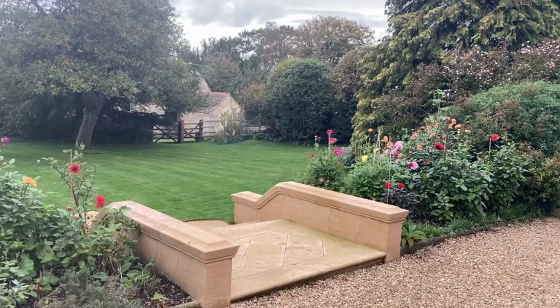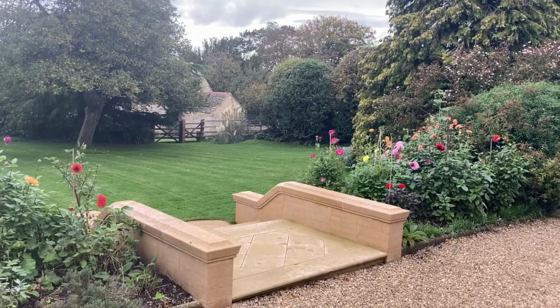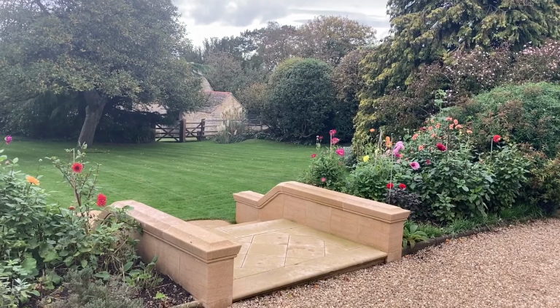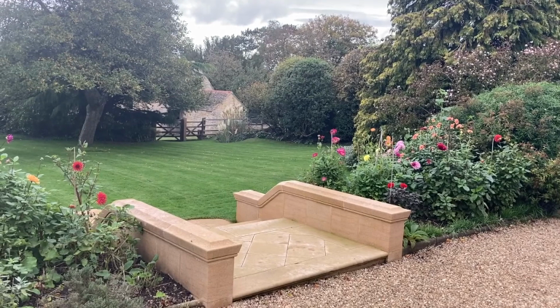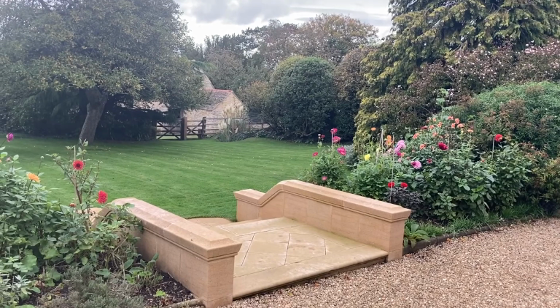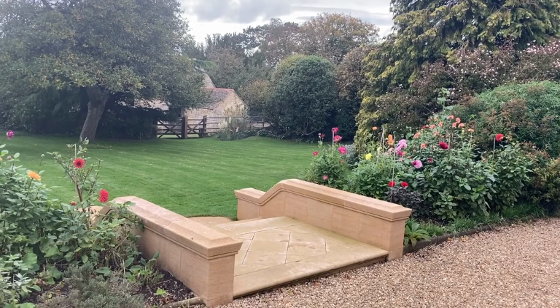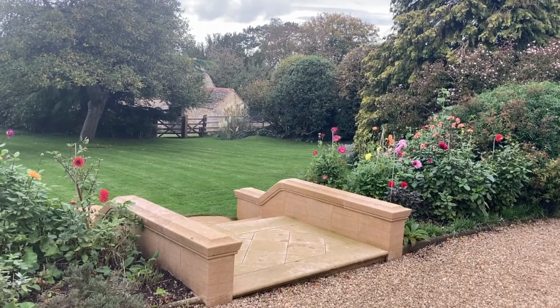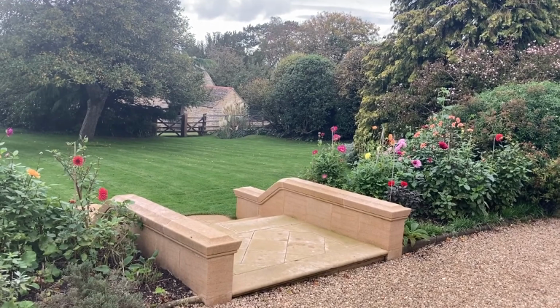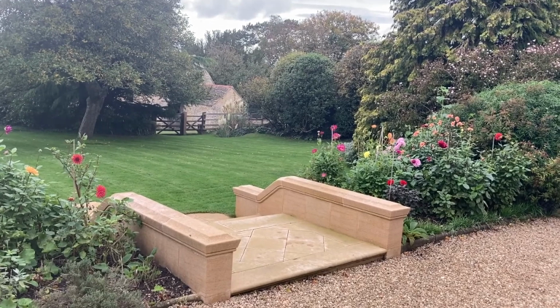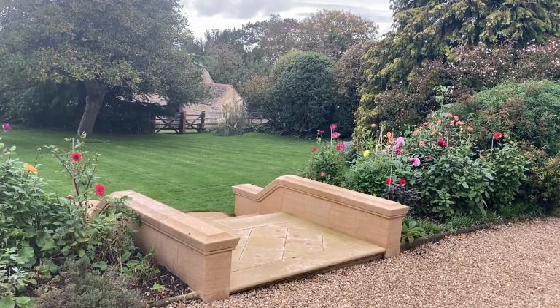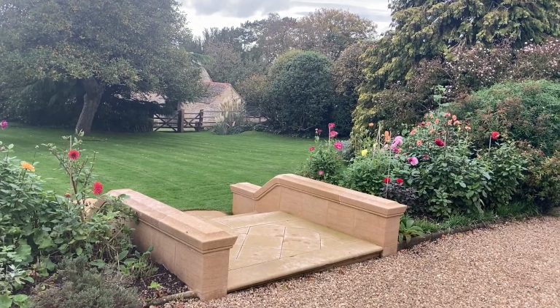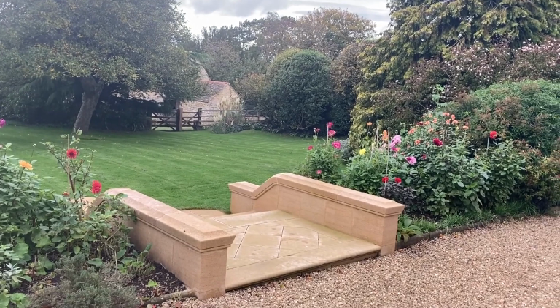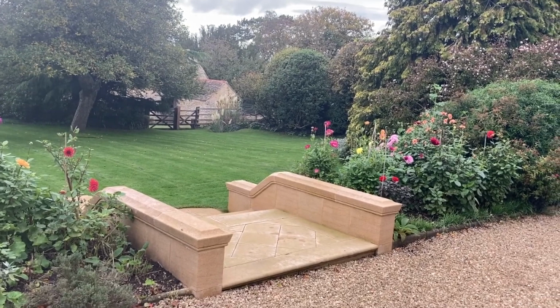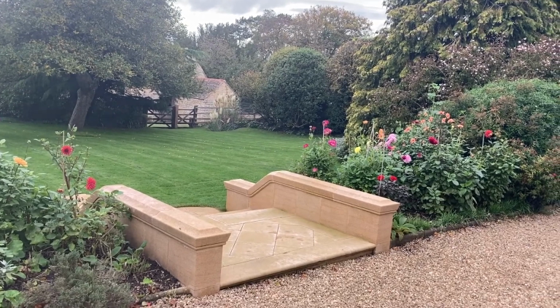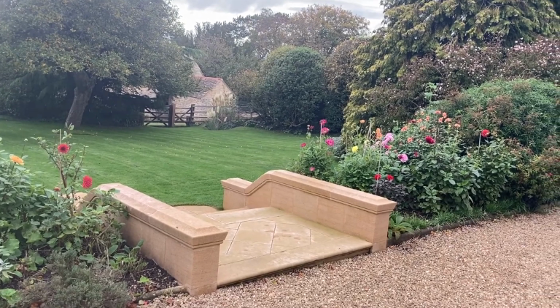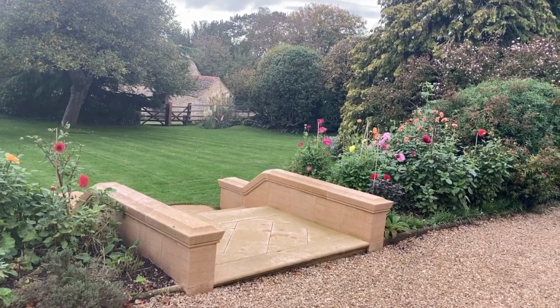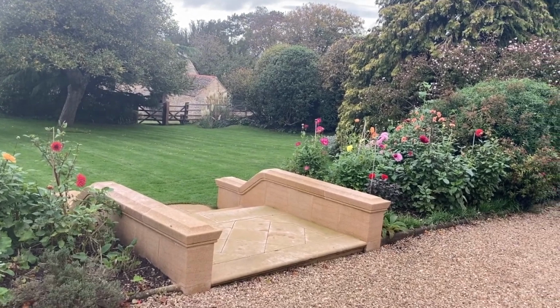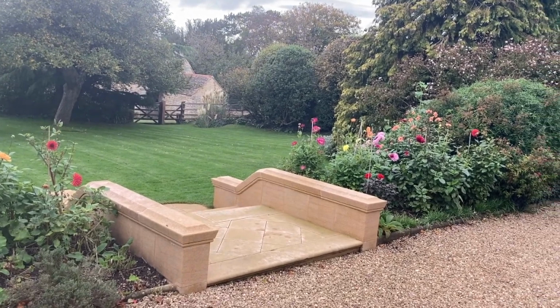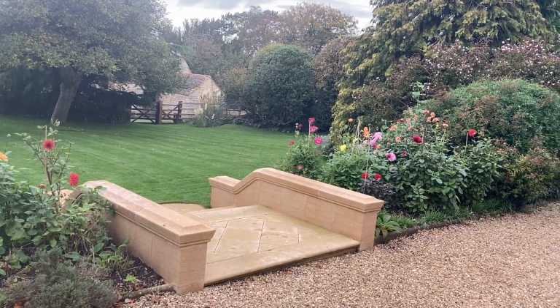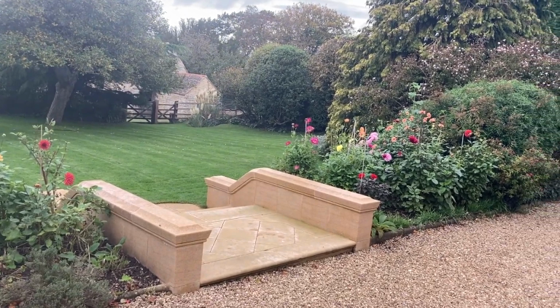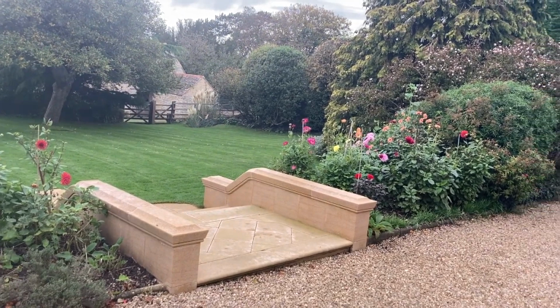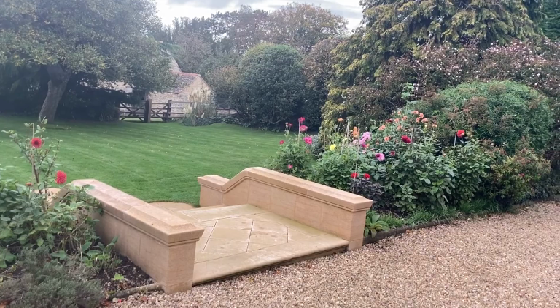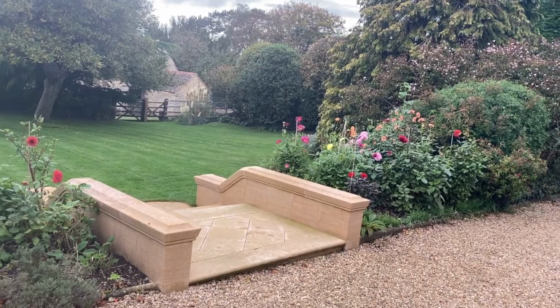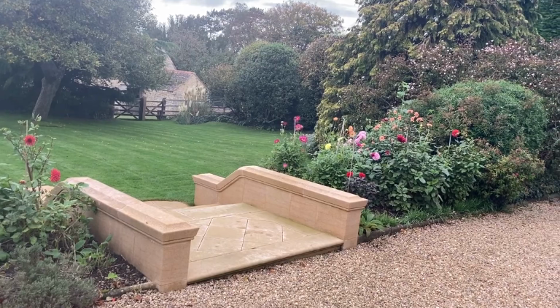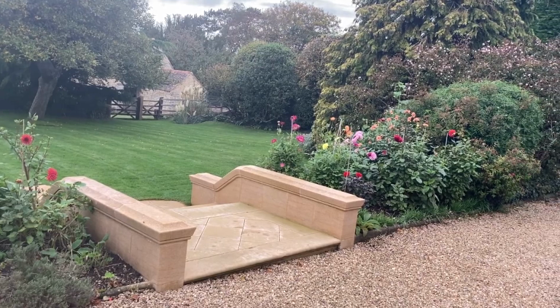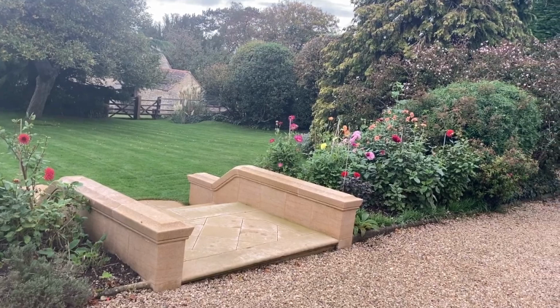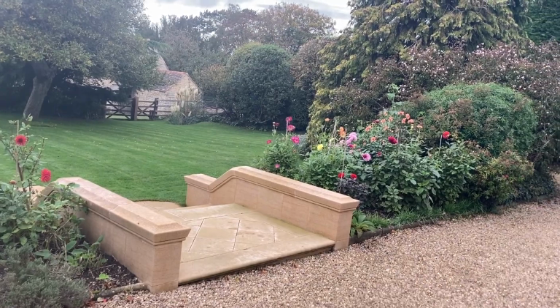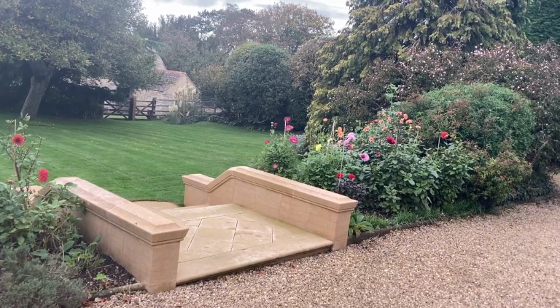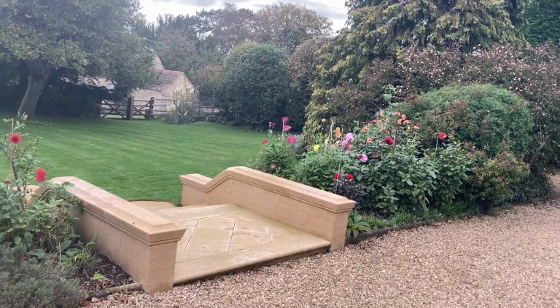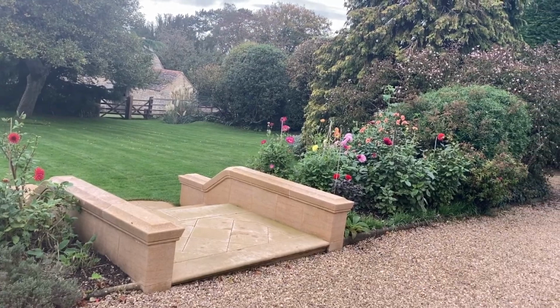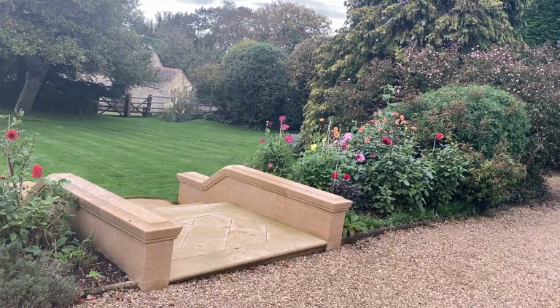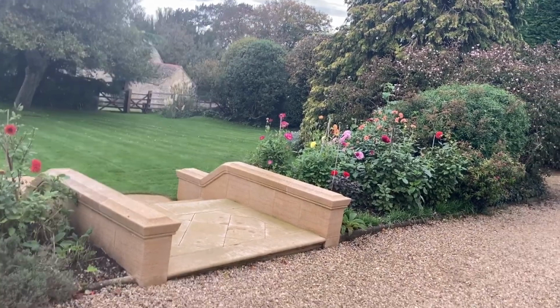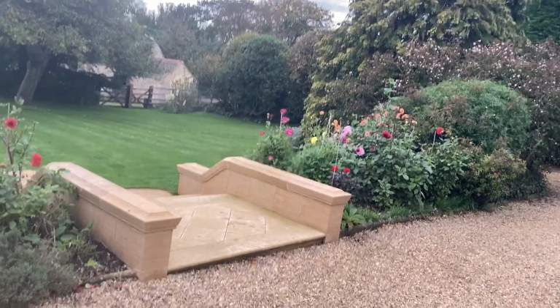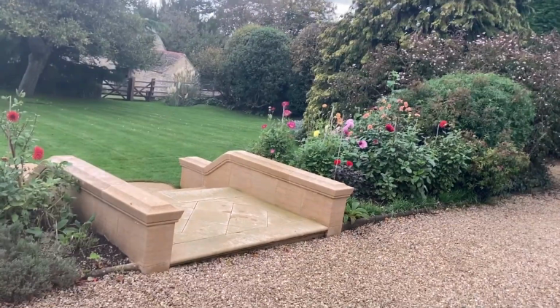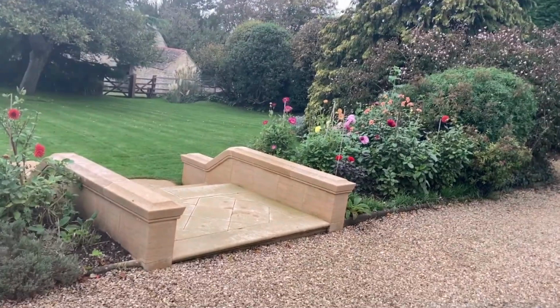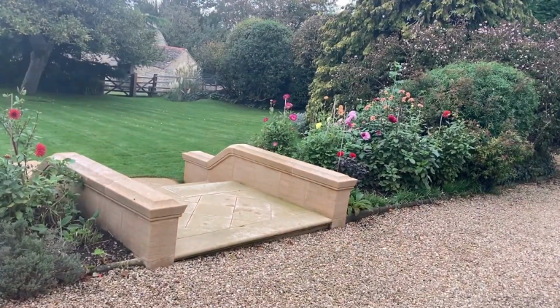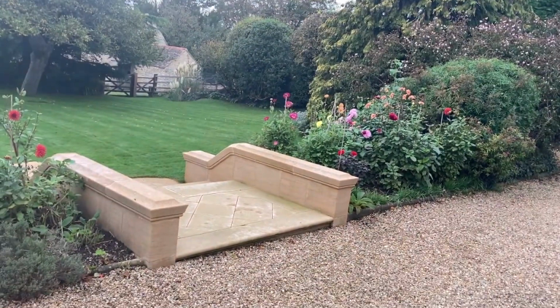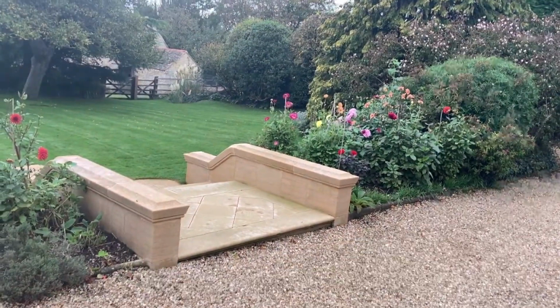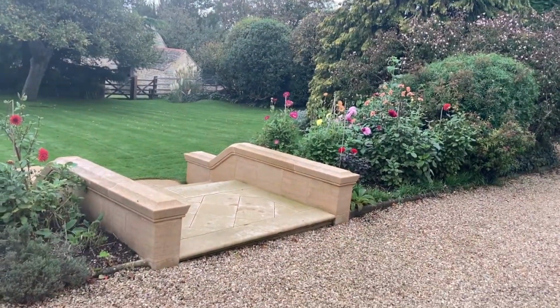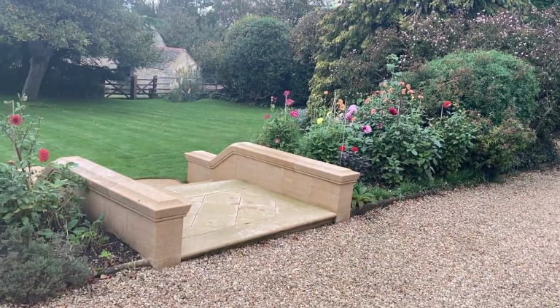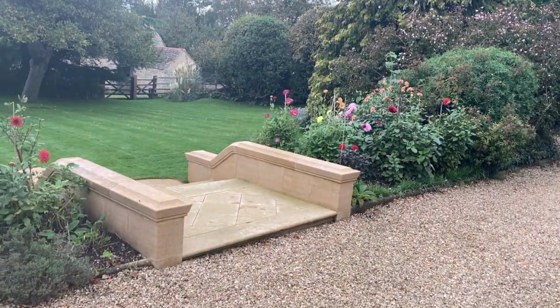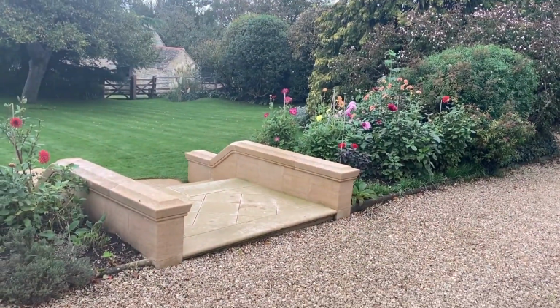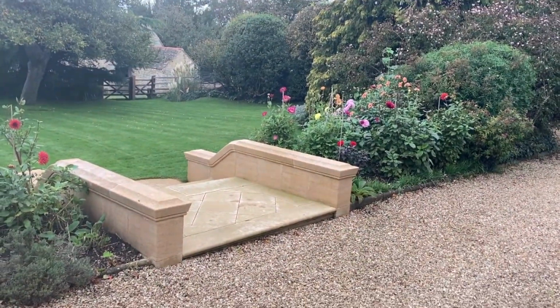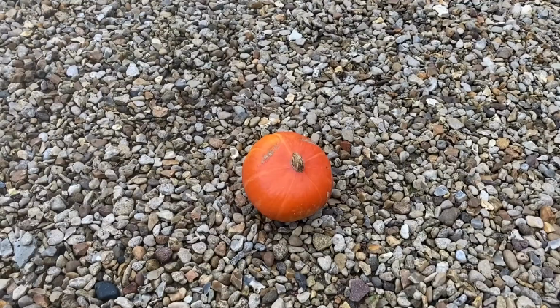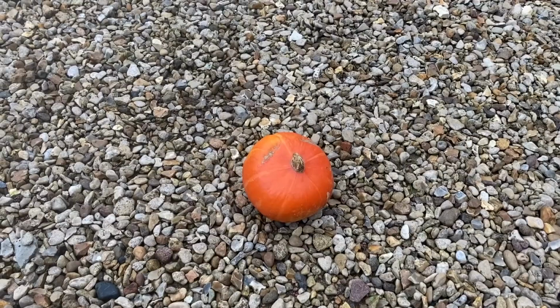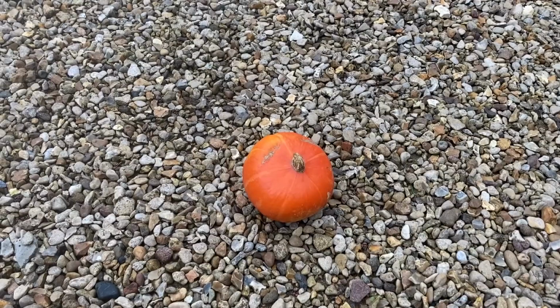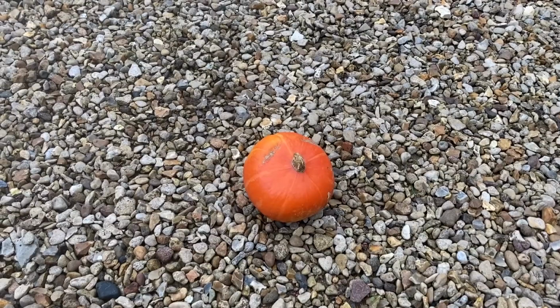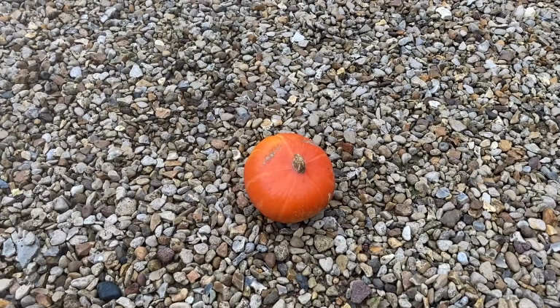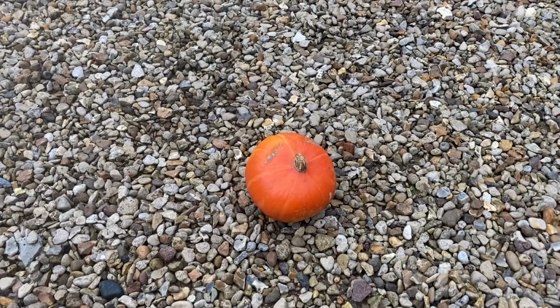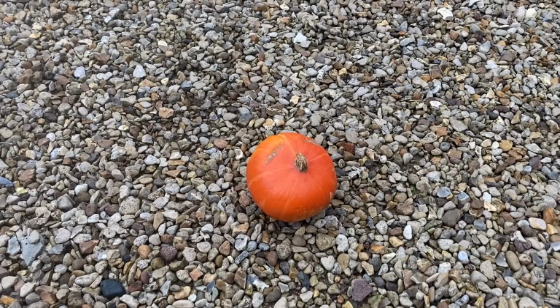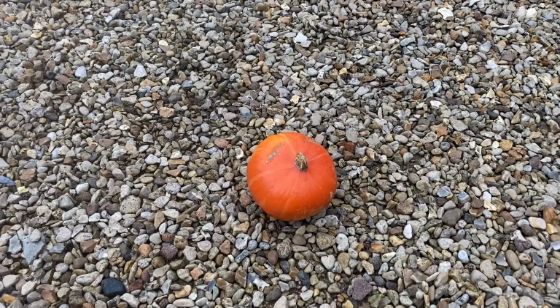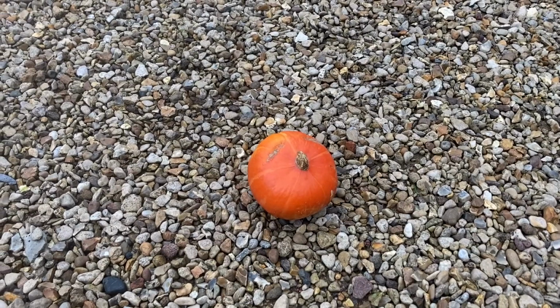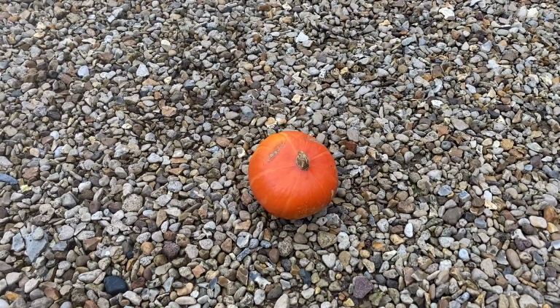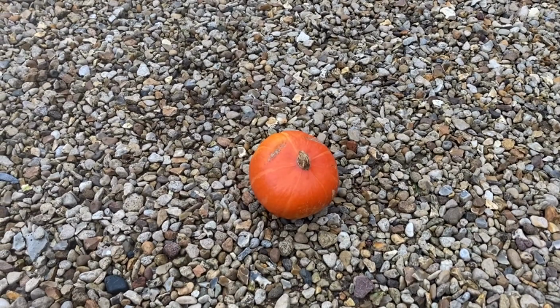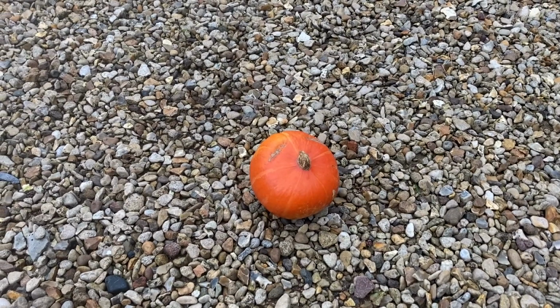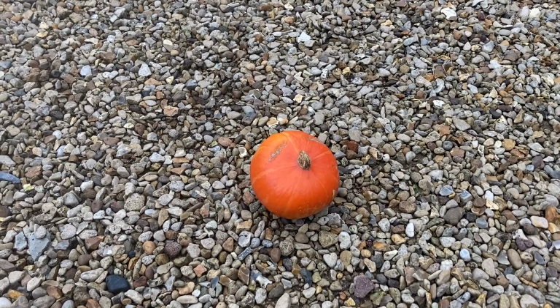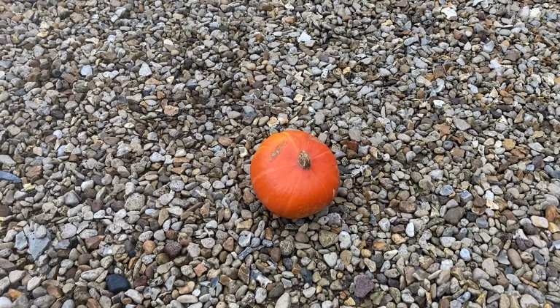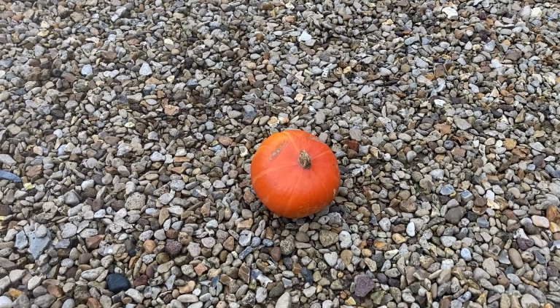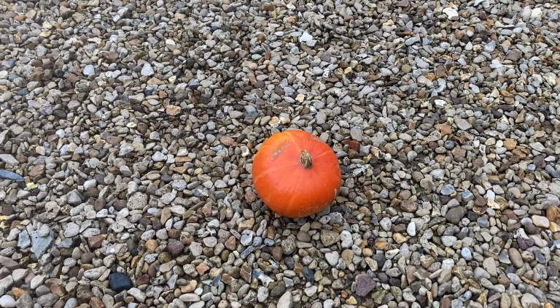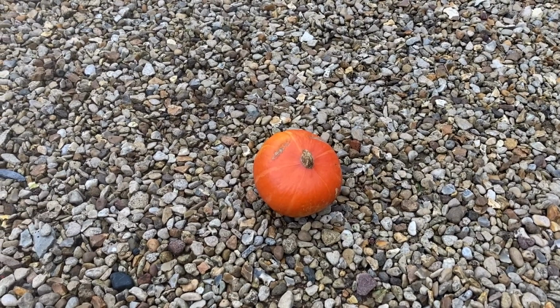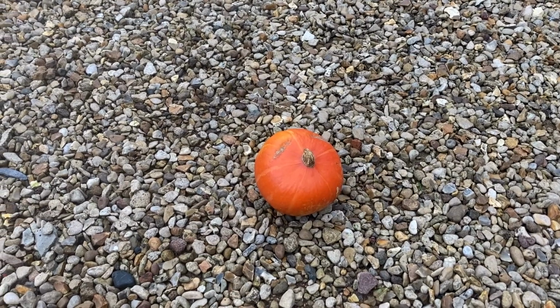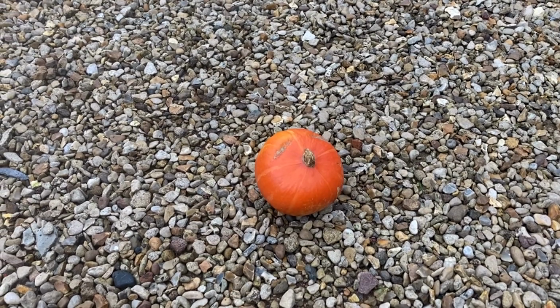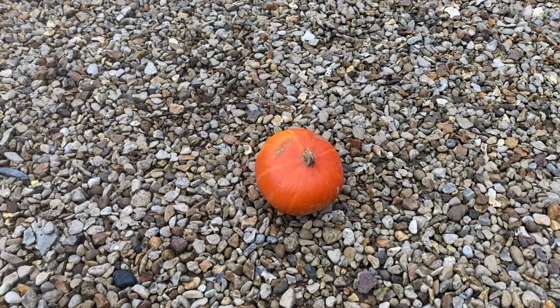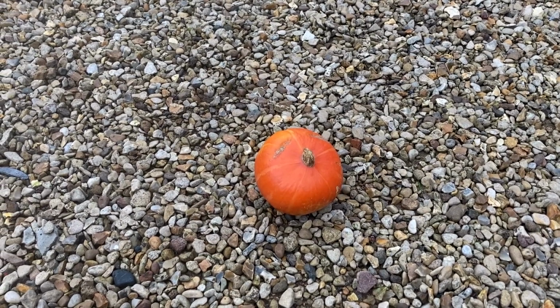Hello everyone, and welcome back to Crafting with Carter. Today, I'm going to show you how to carve a pumpkin. Carving pumpkins is one of my favourite things to do on Halloween.